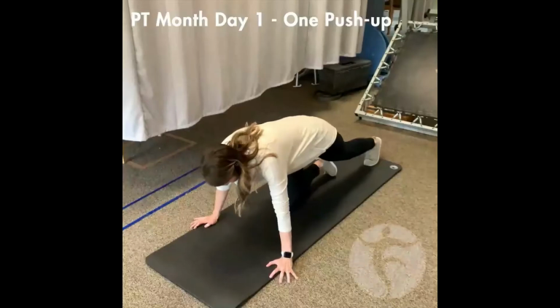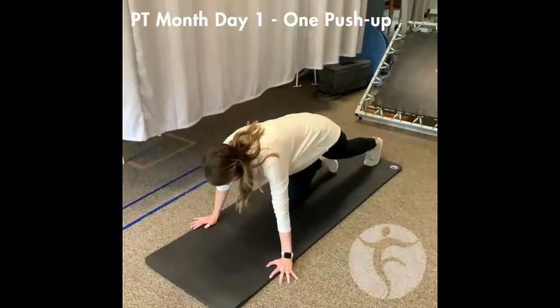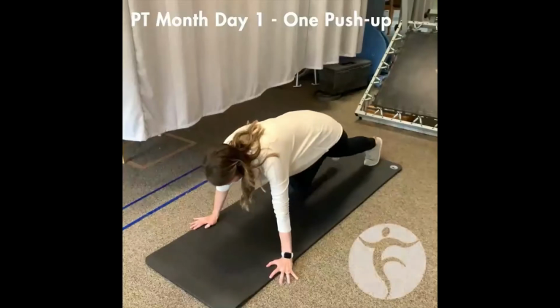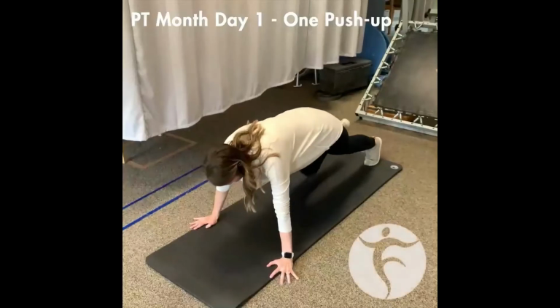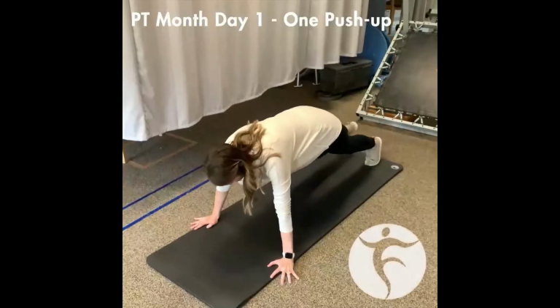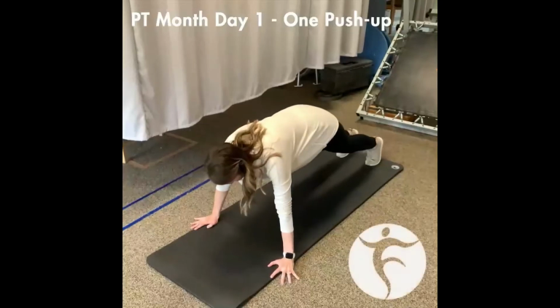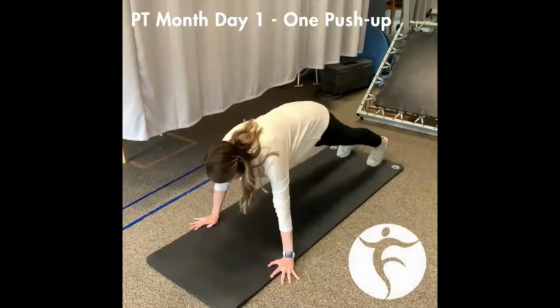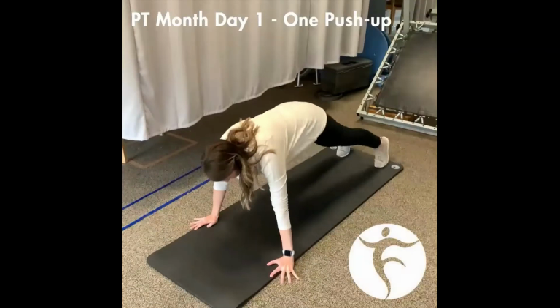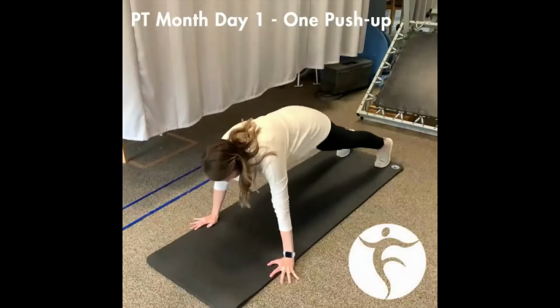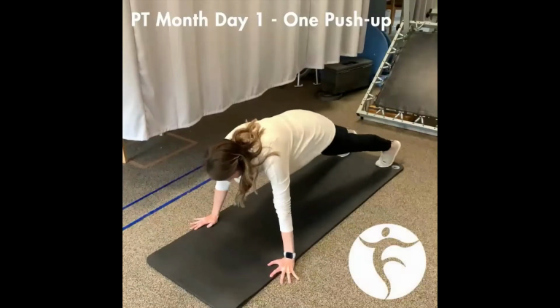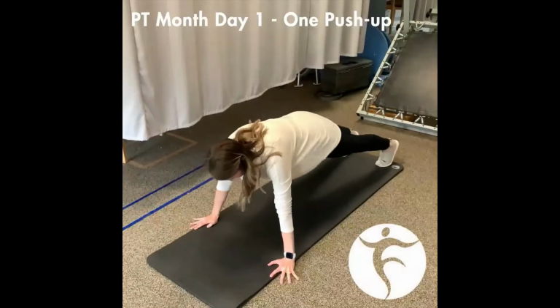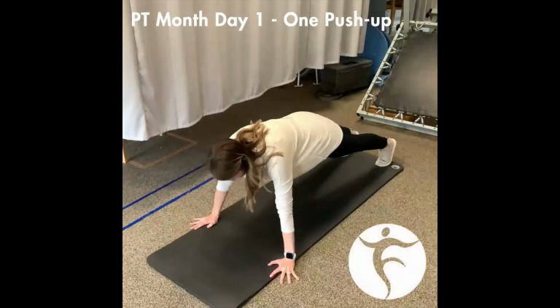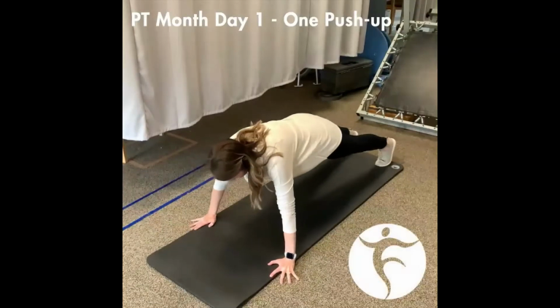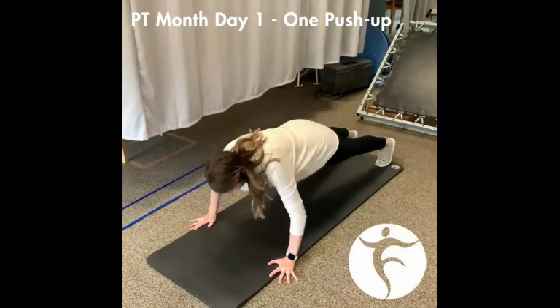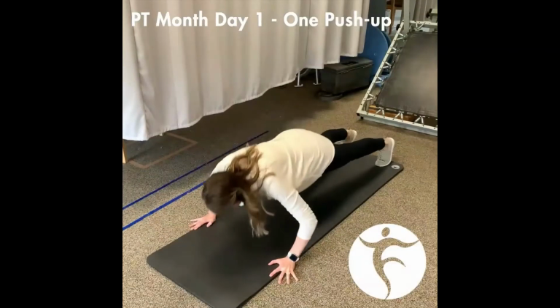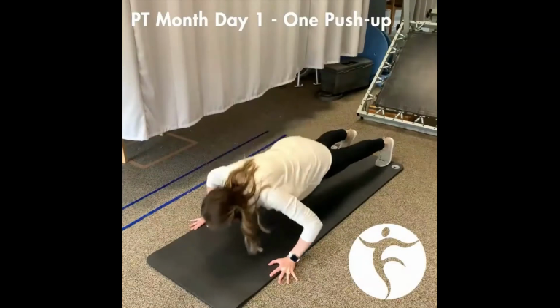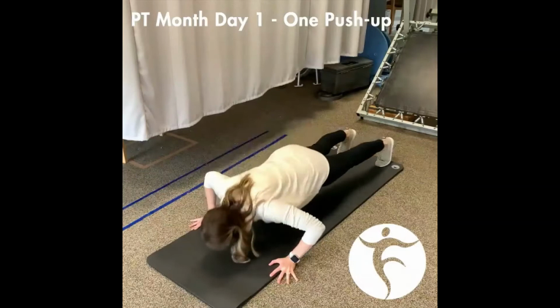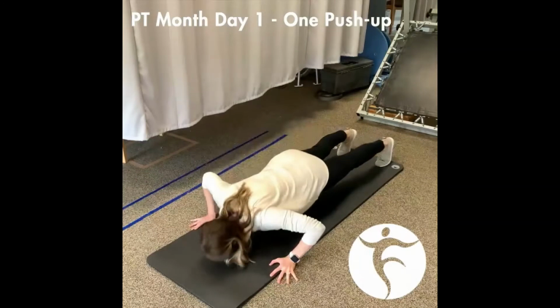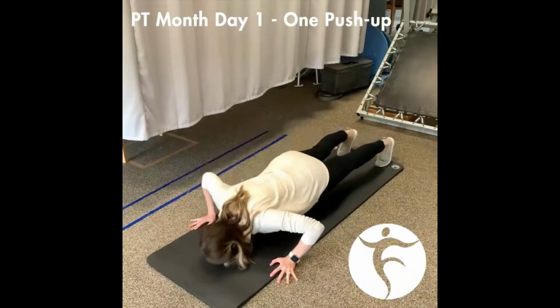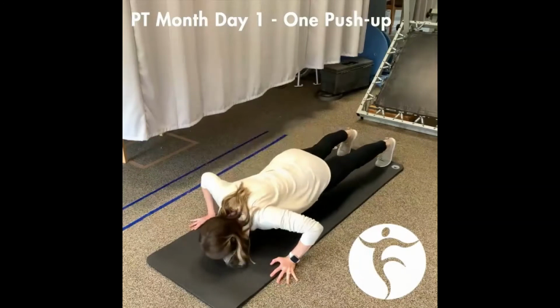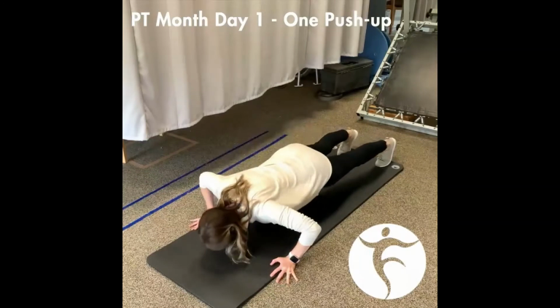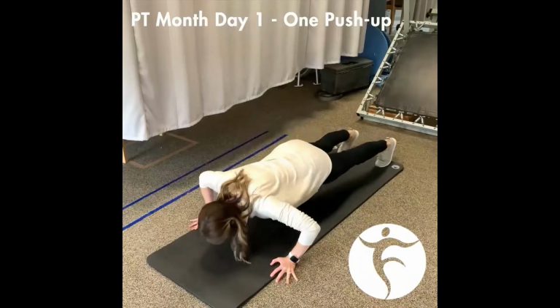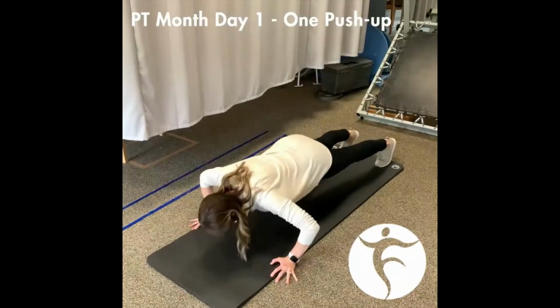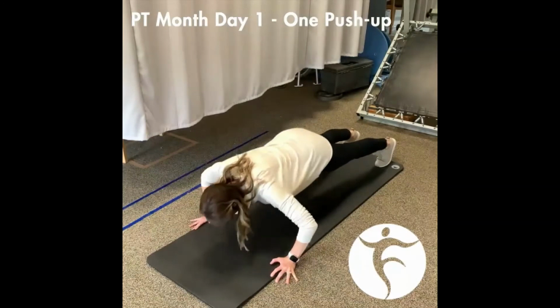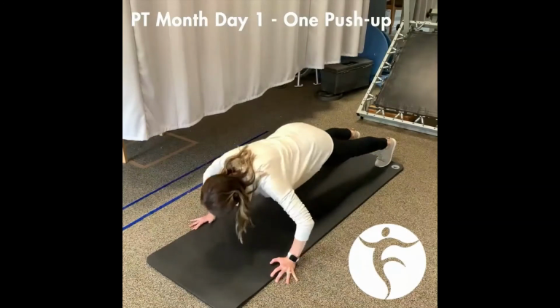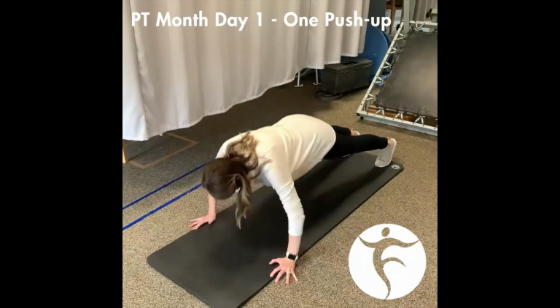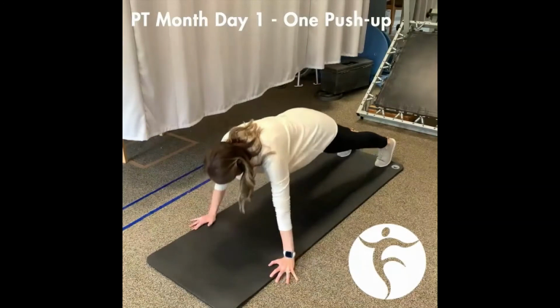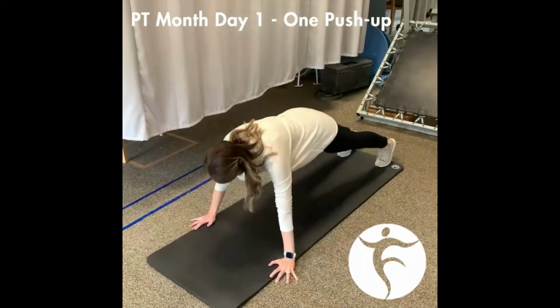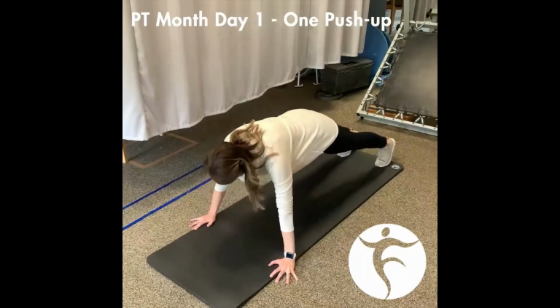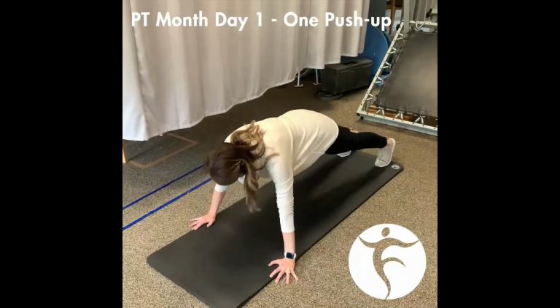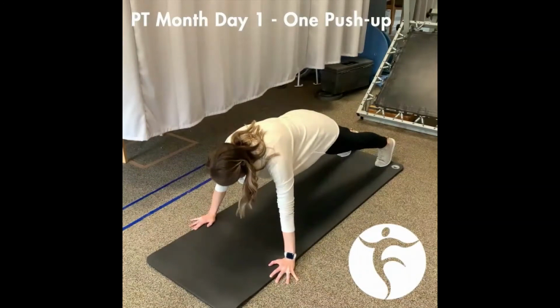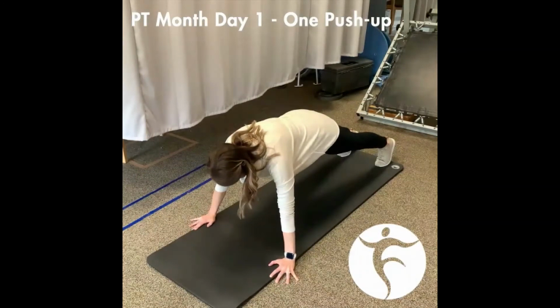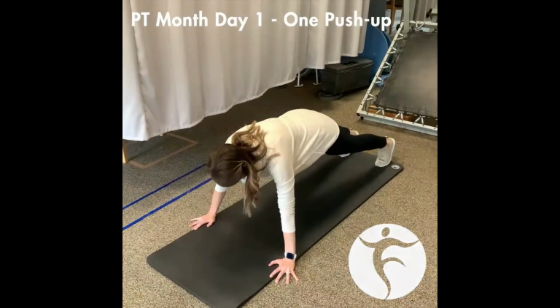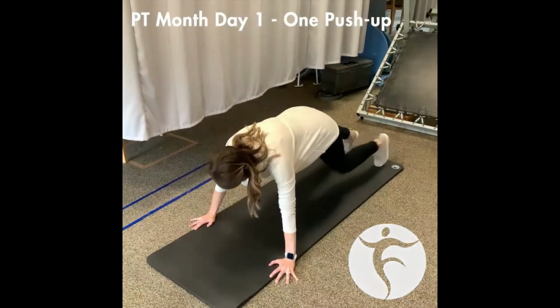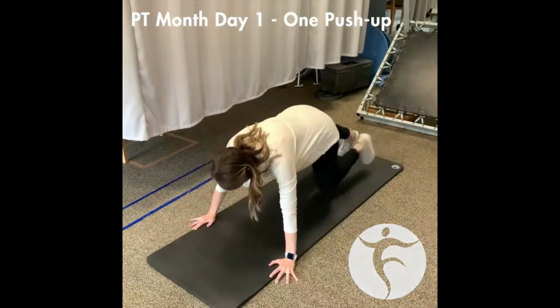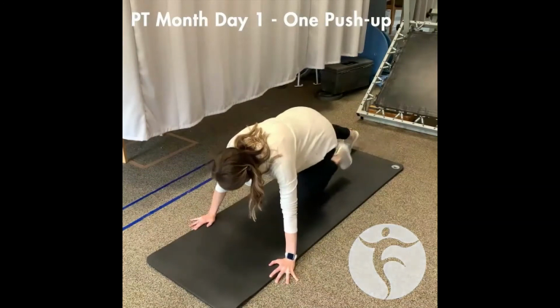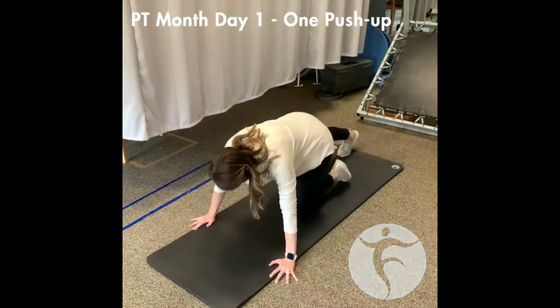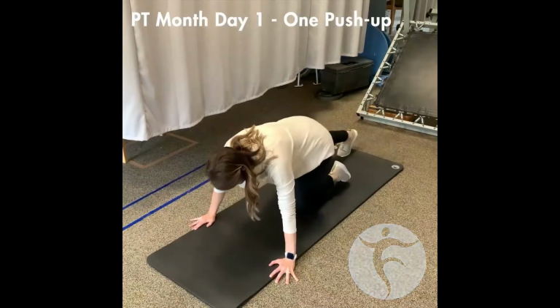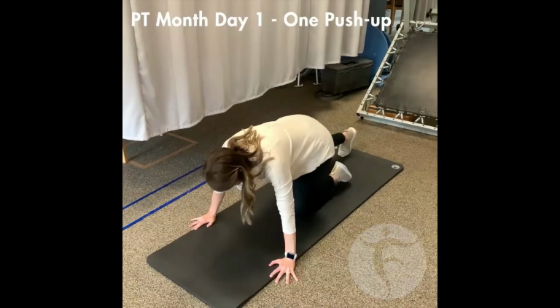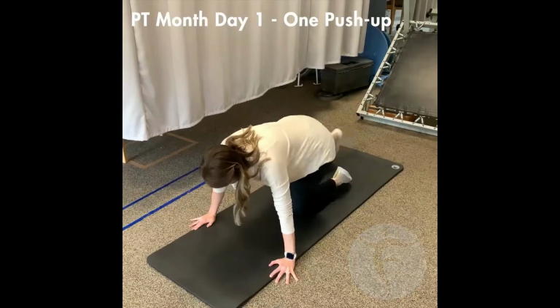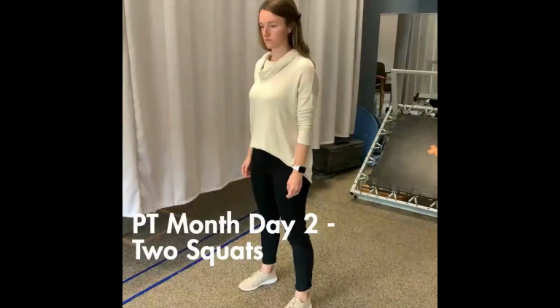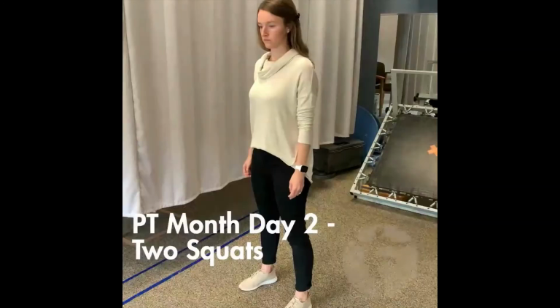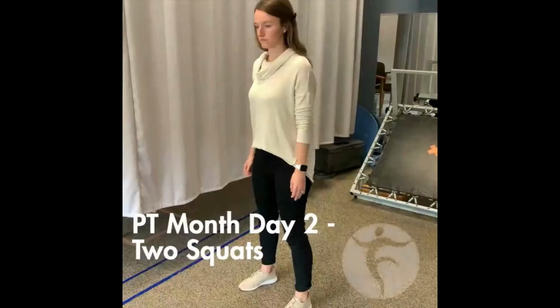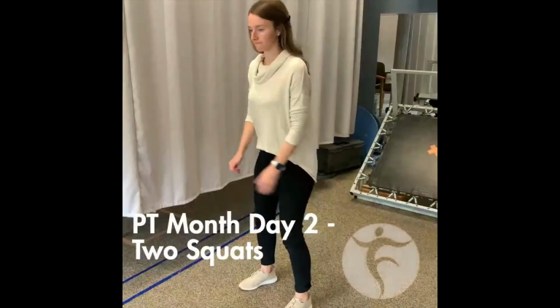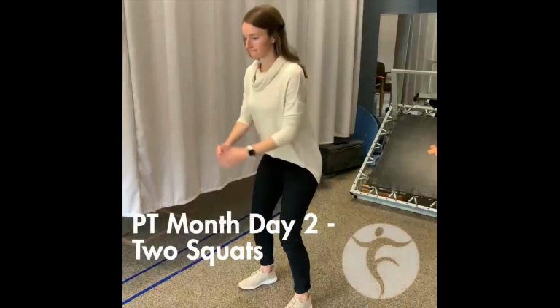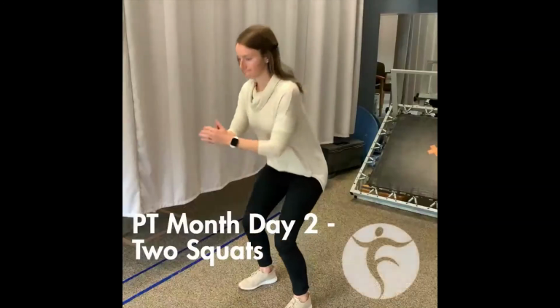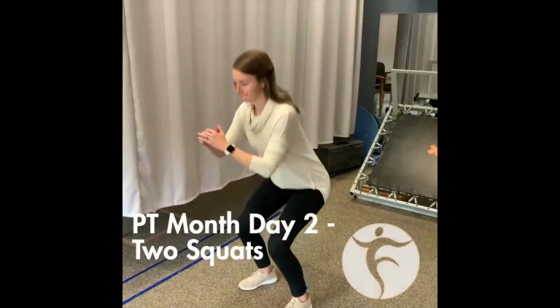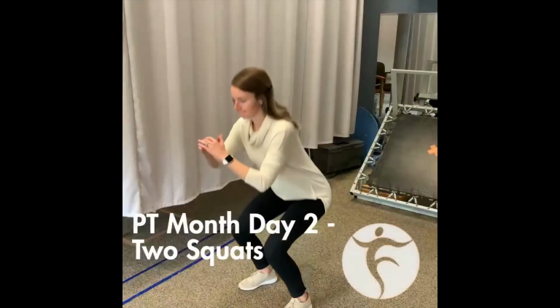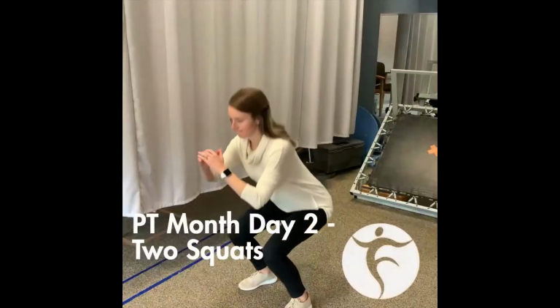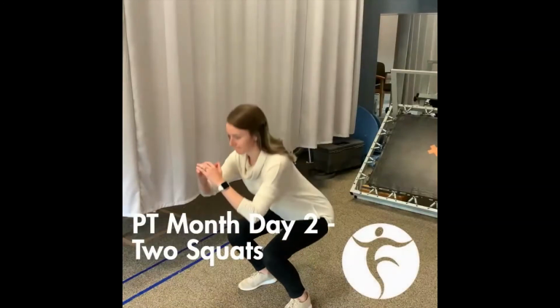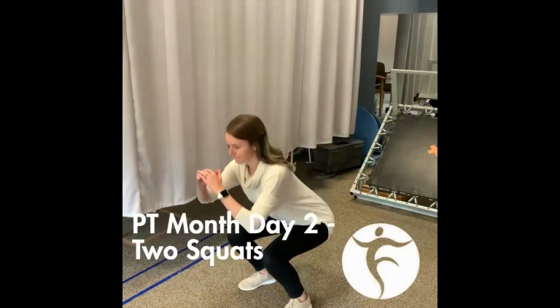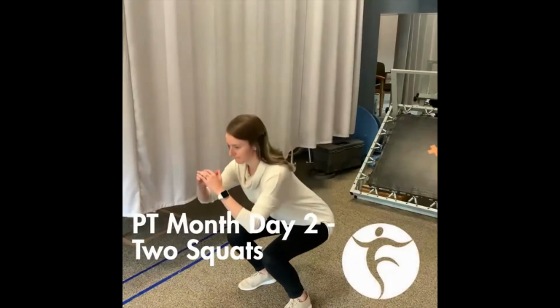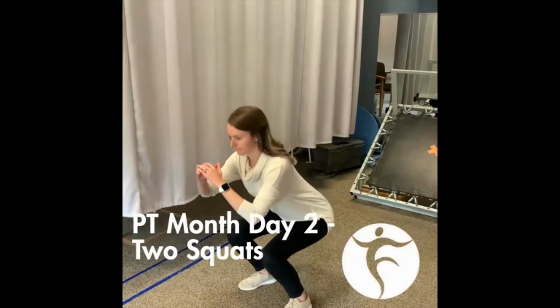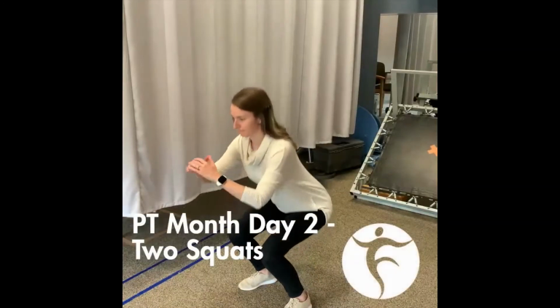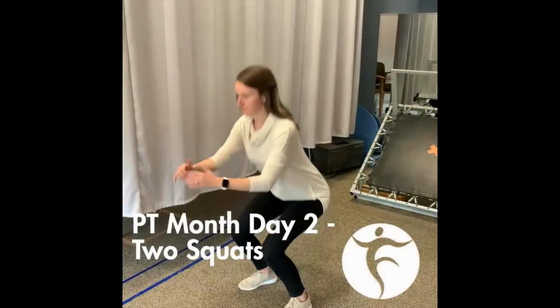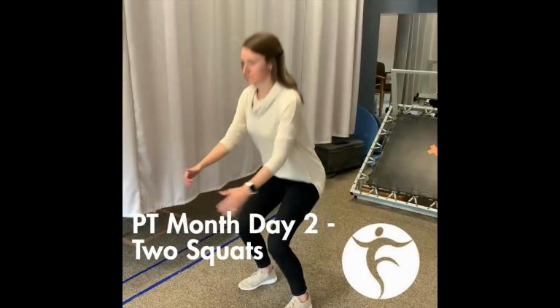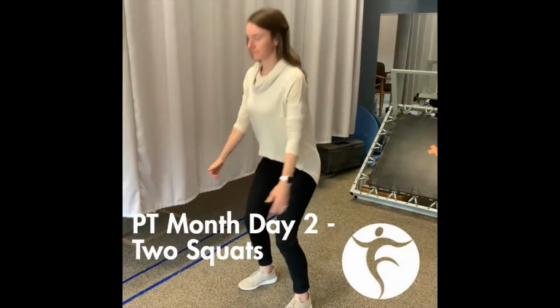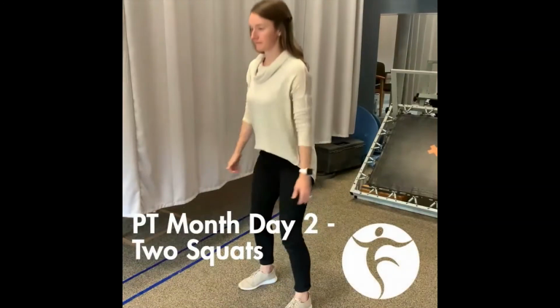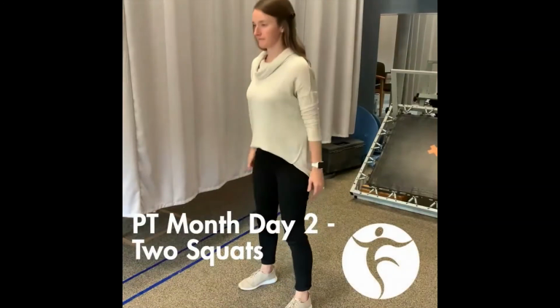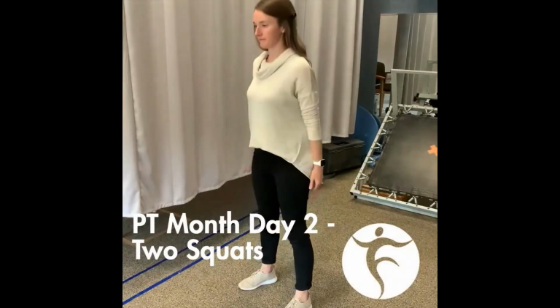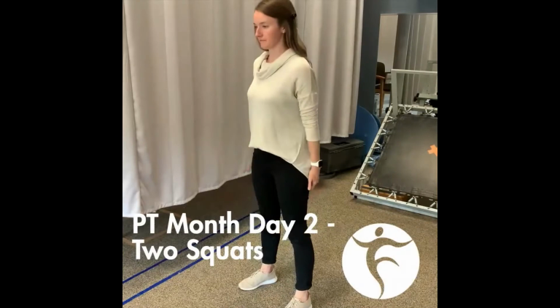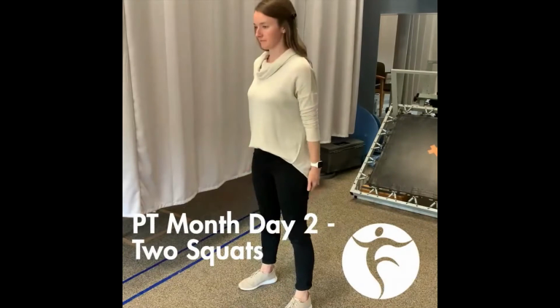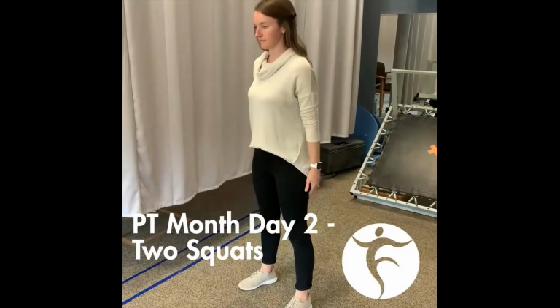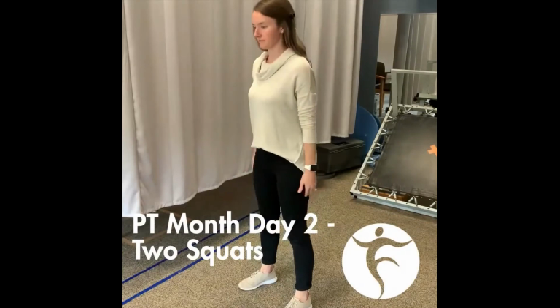October is PT month. For the first day of the month we're doing one push-up. Two squats for day two of PT month.